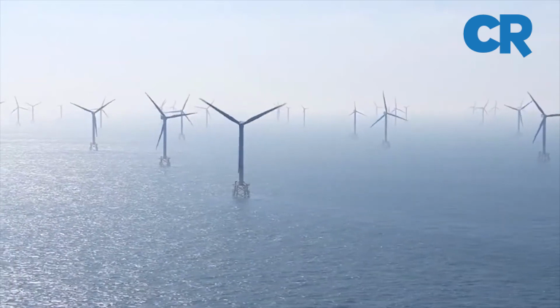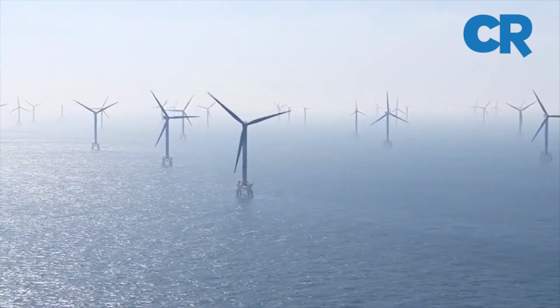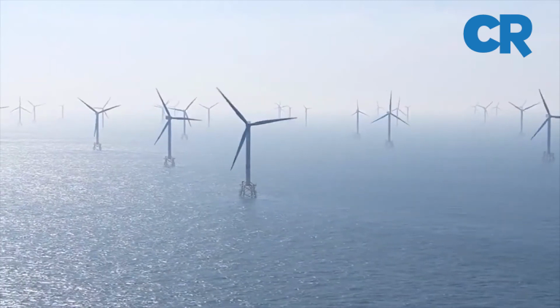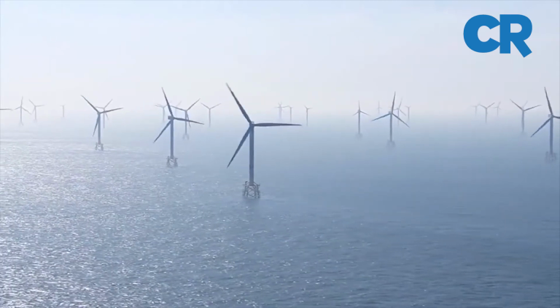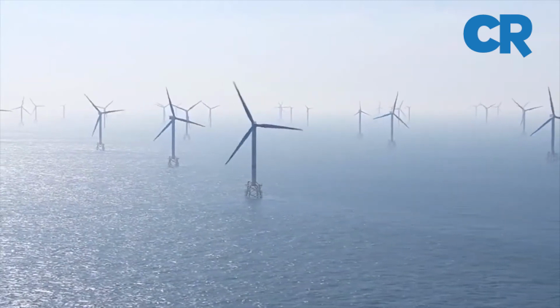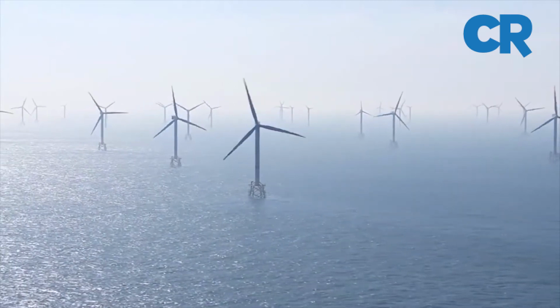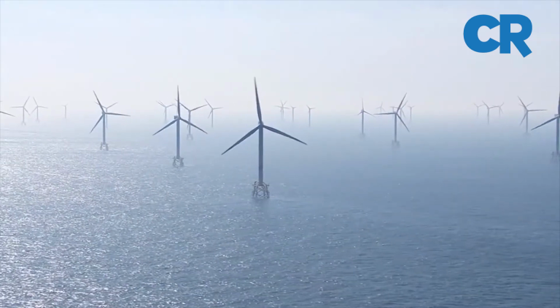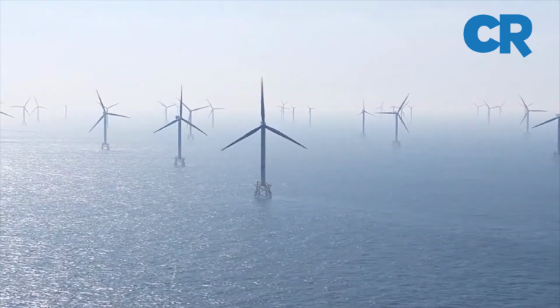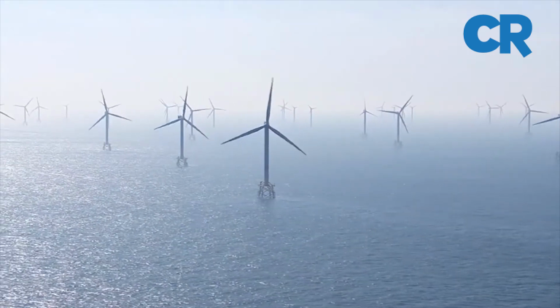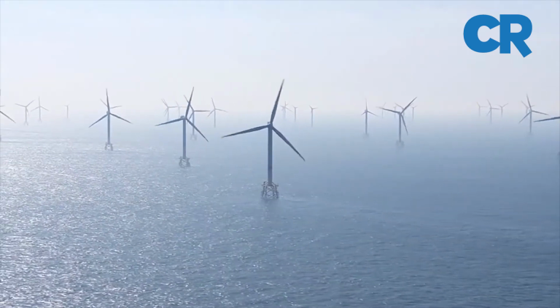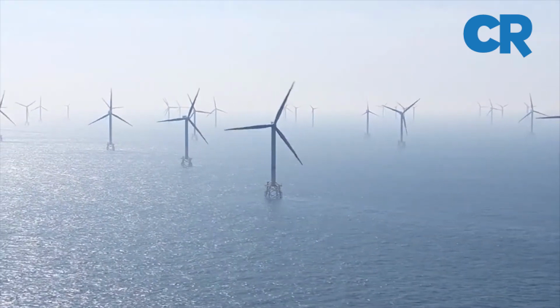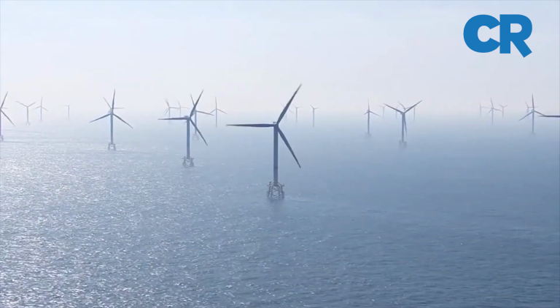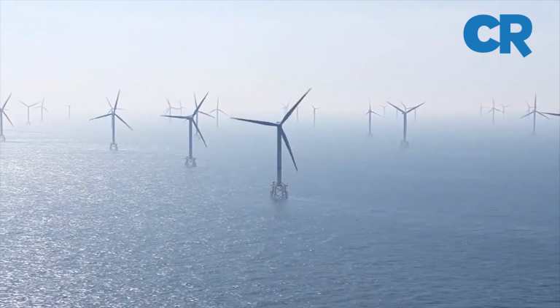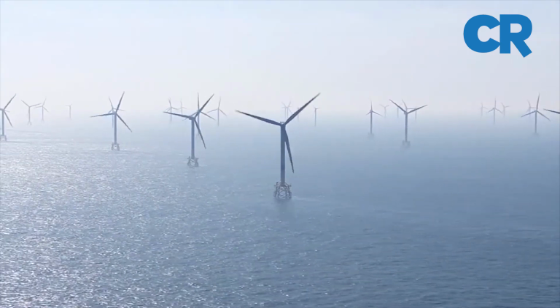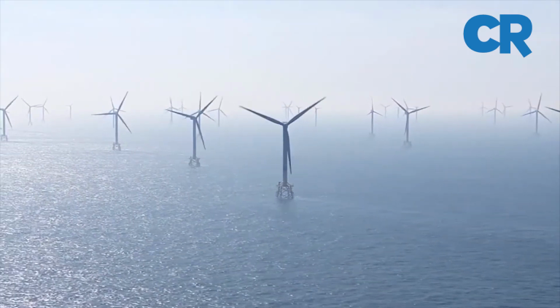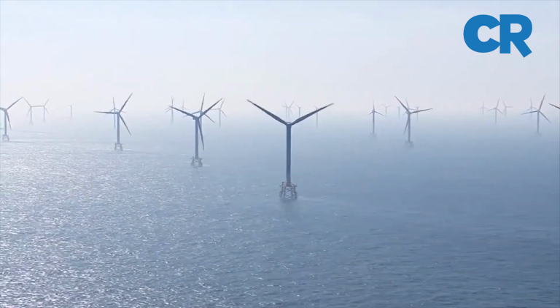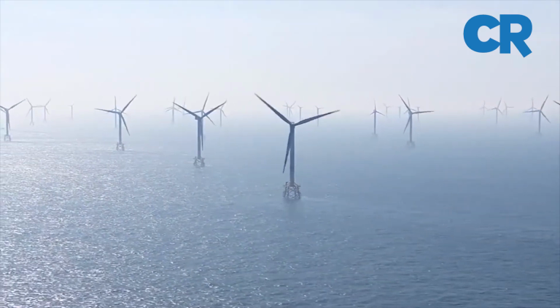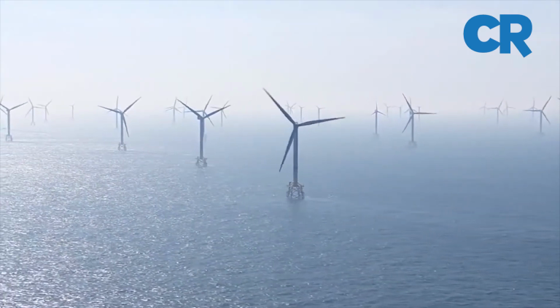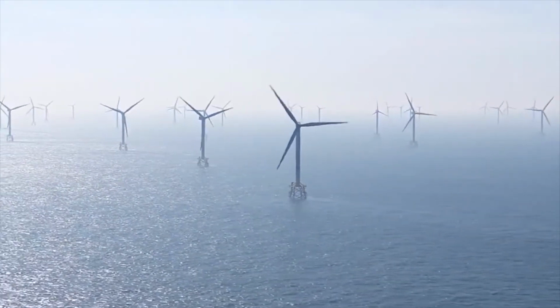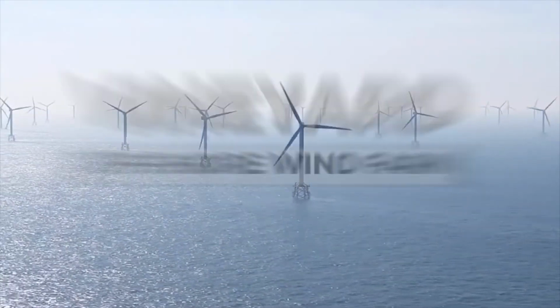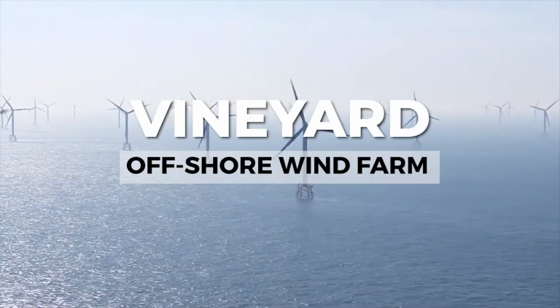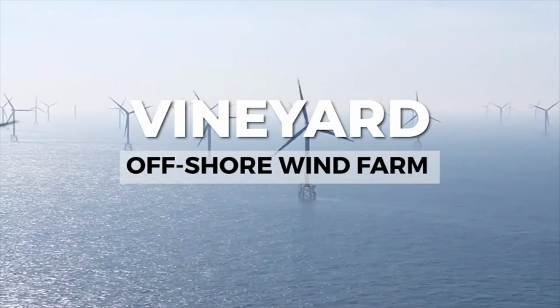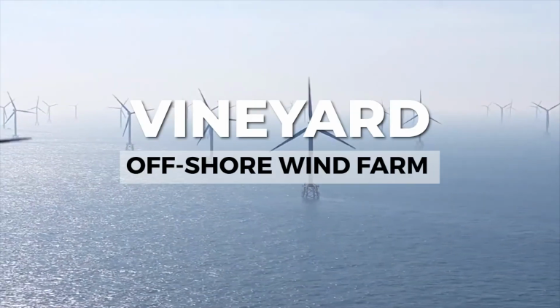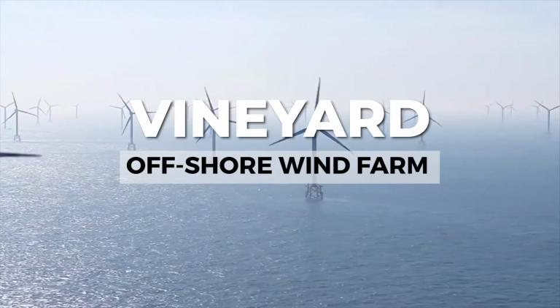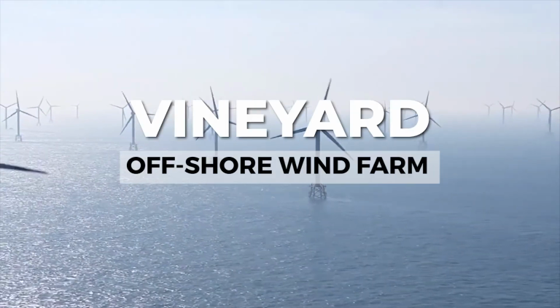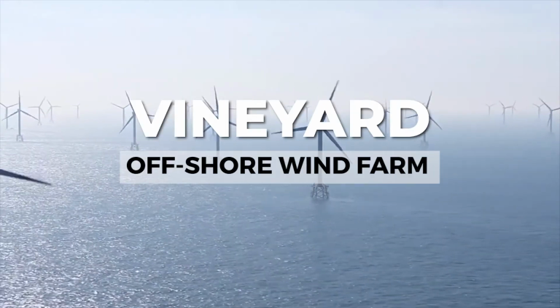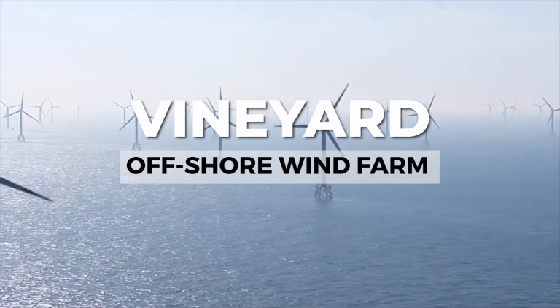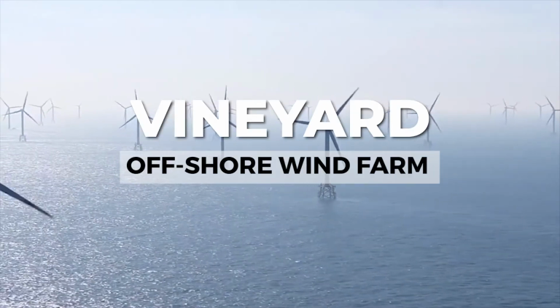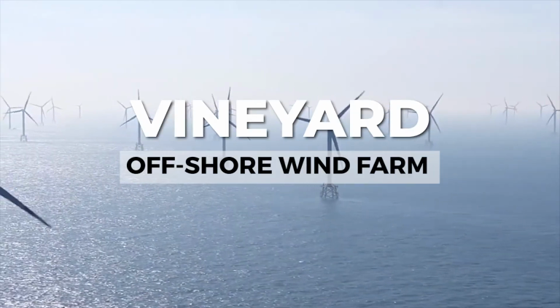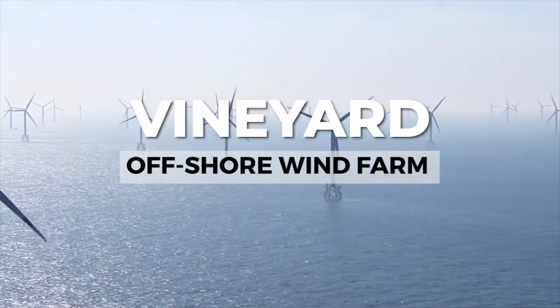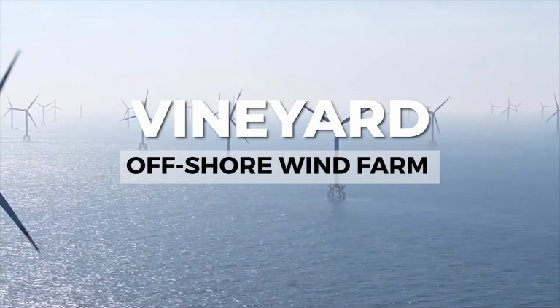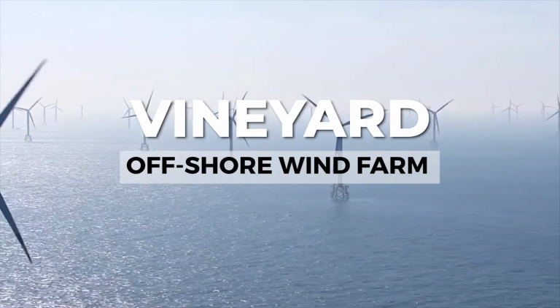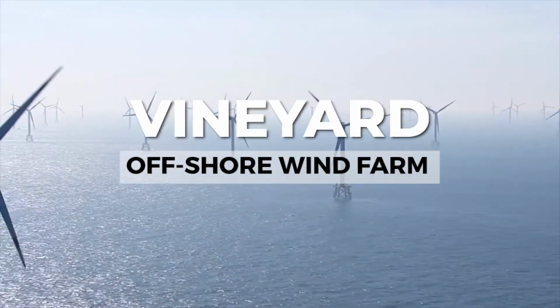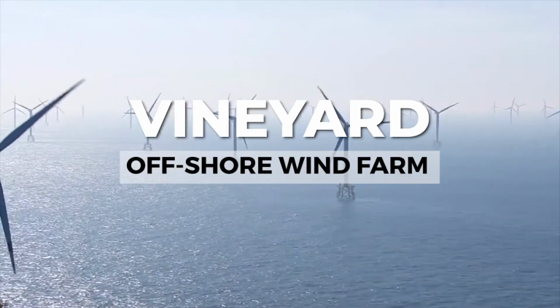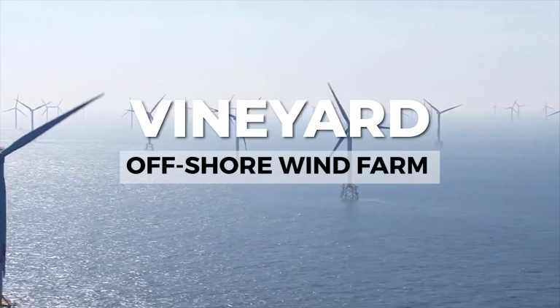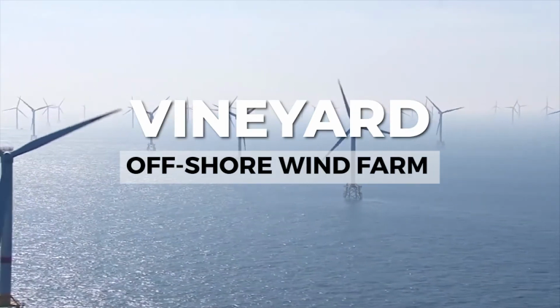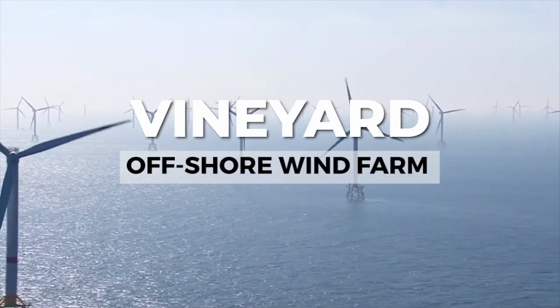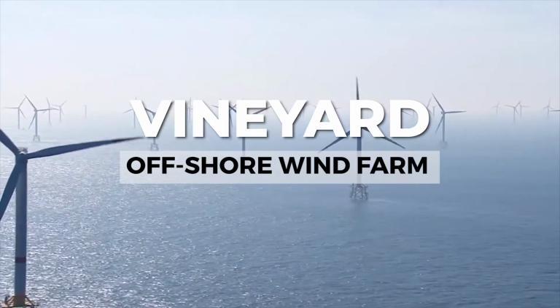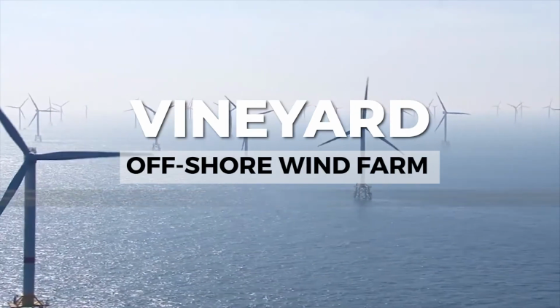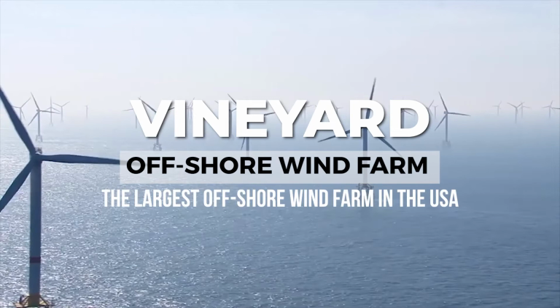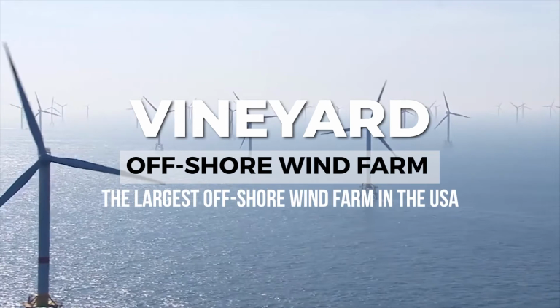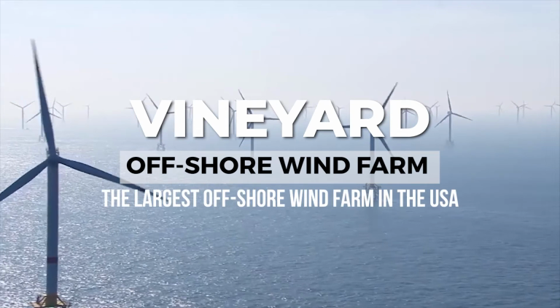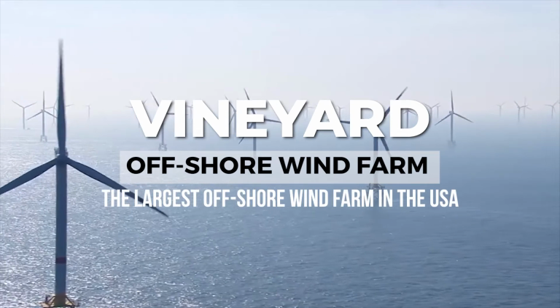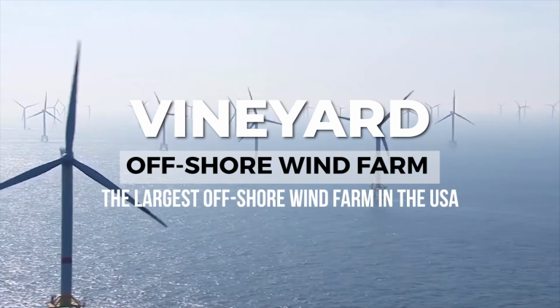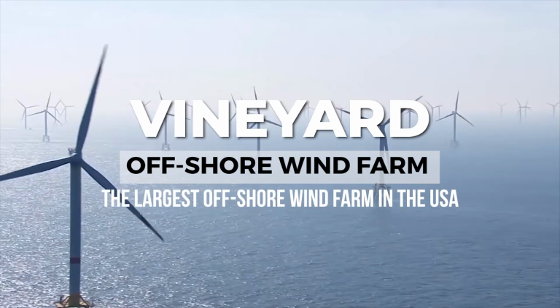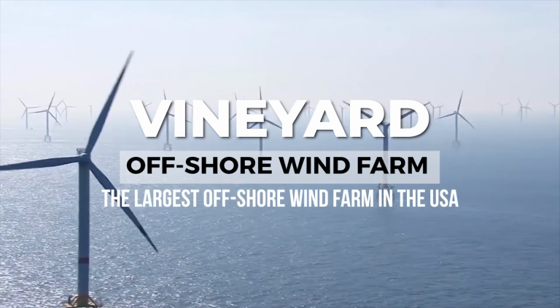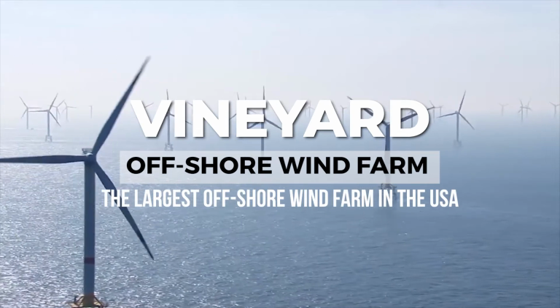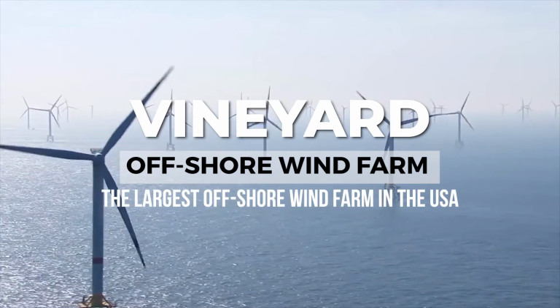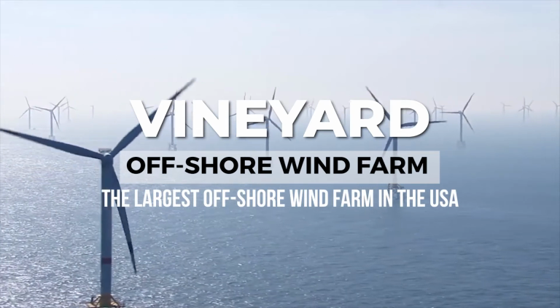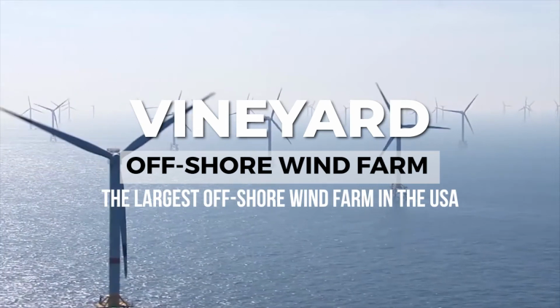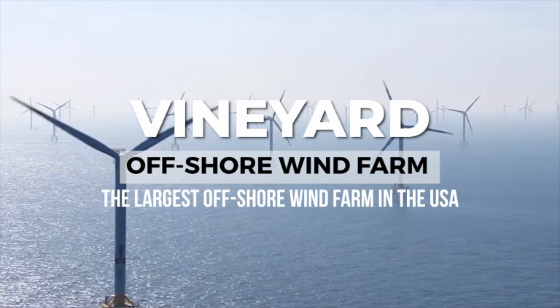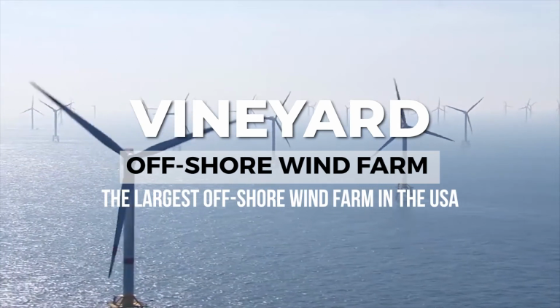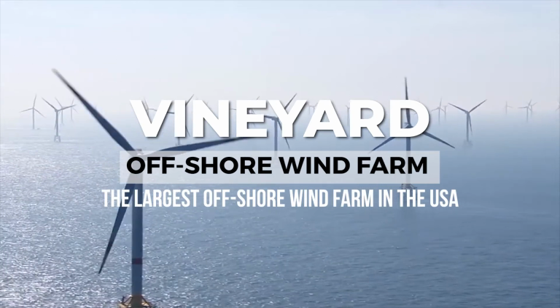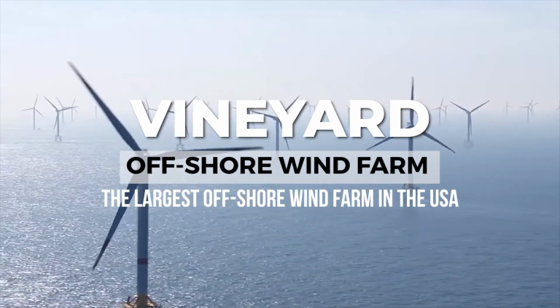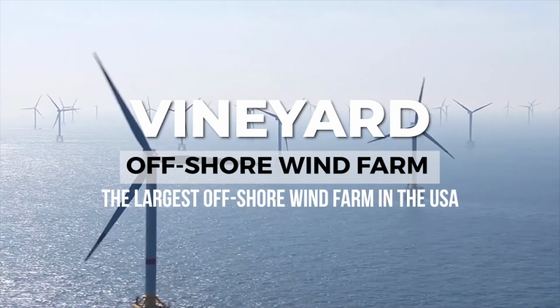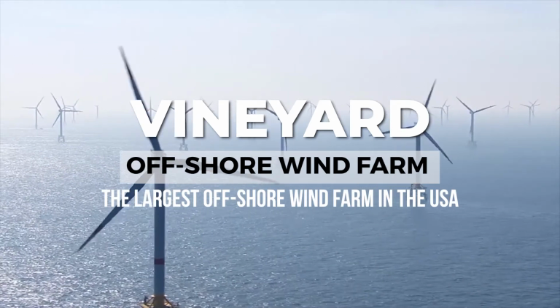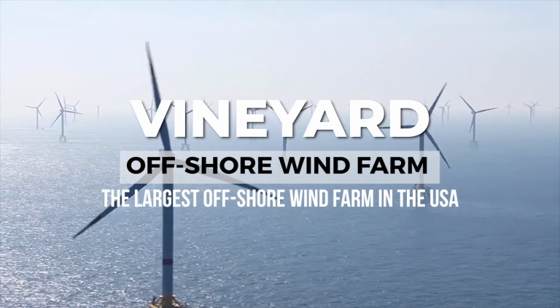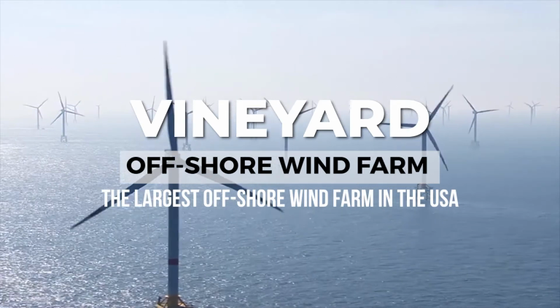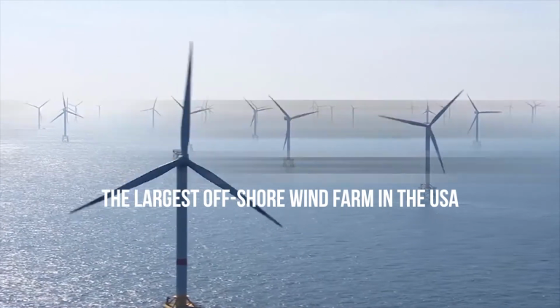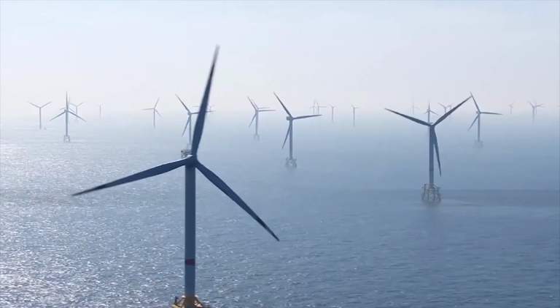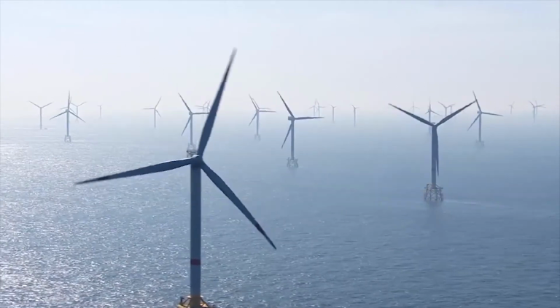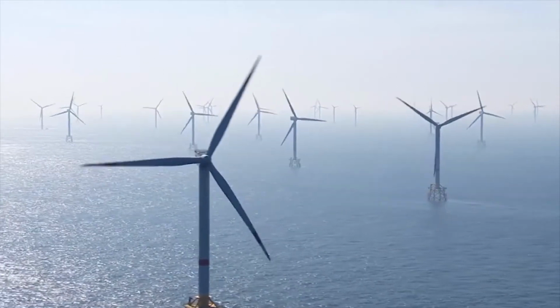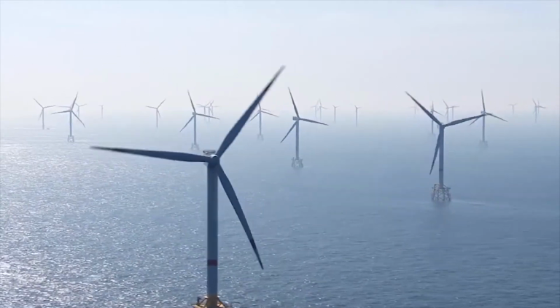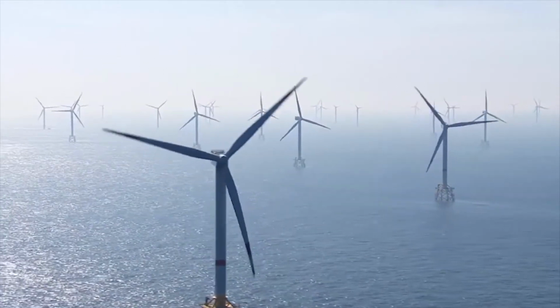That is all we have on the Vineyard Offshore Wind Farm — the largest offshore wind farm in the USA.